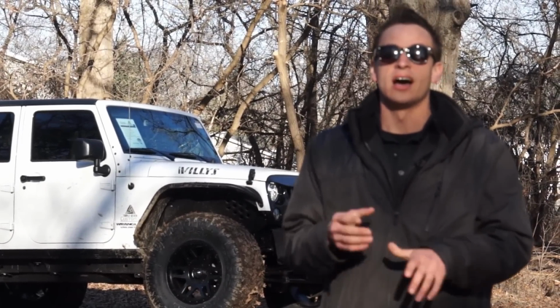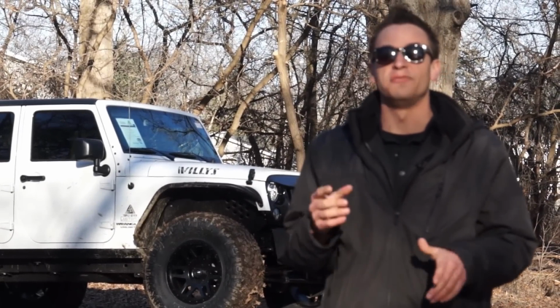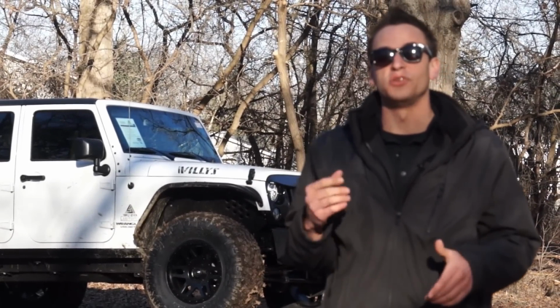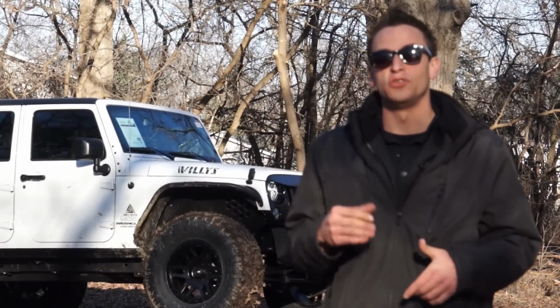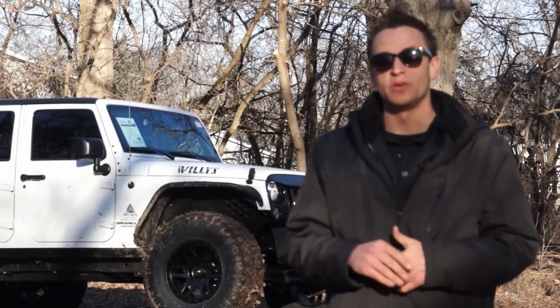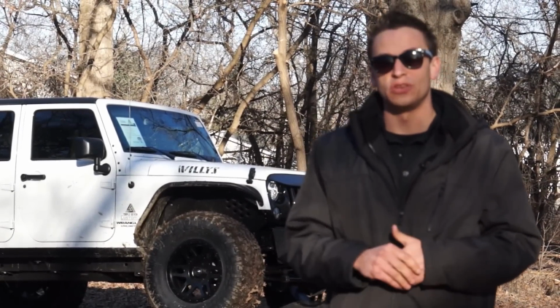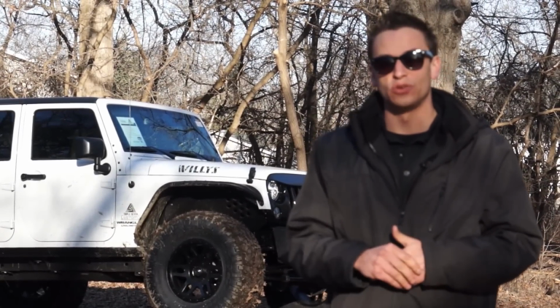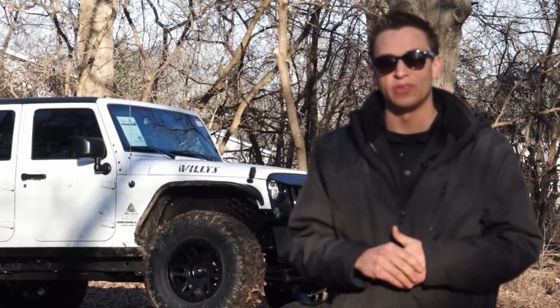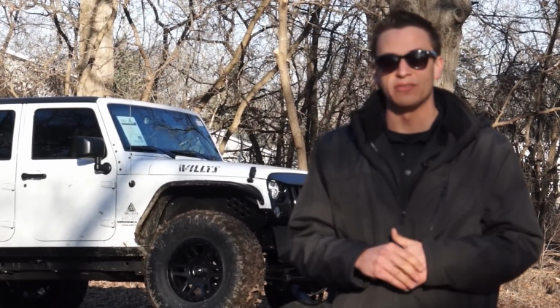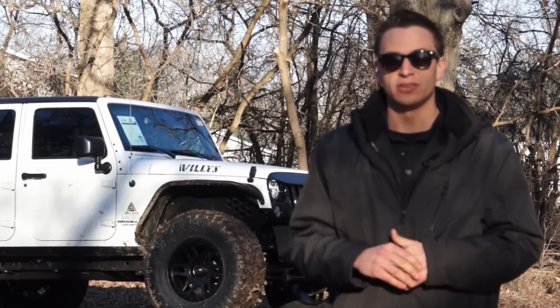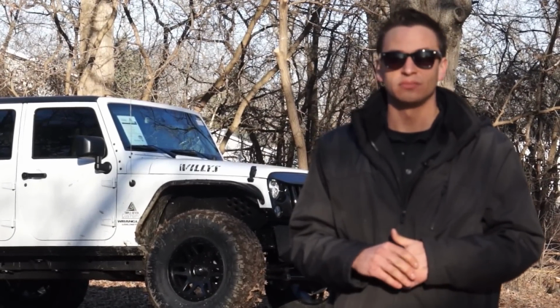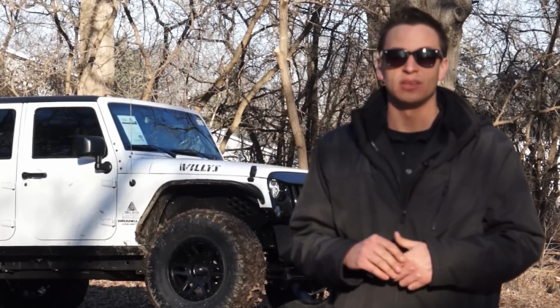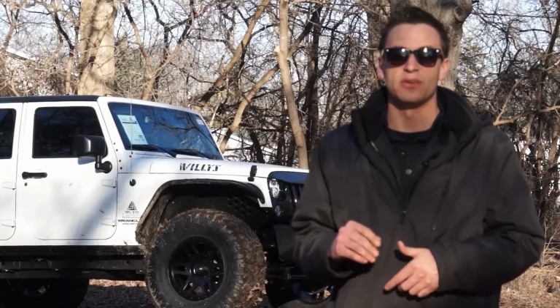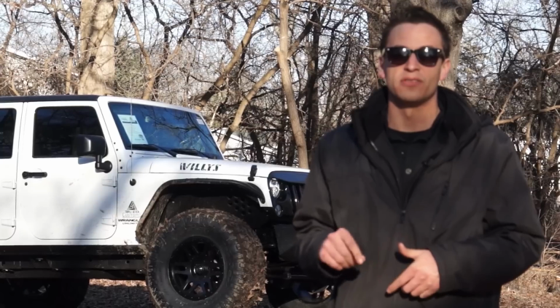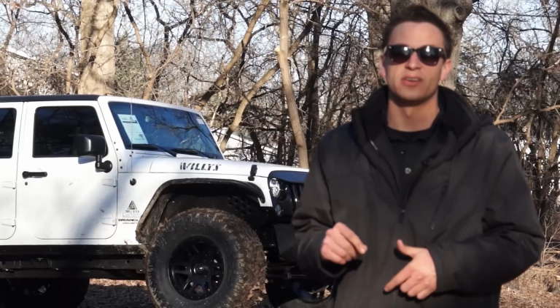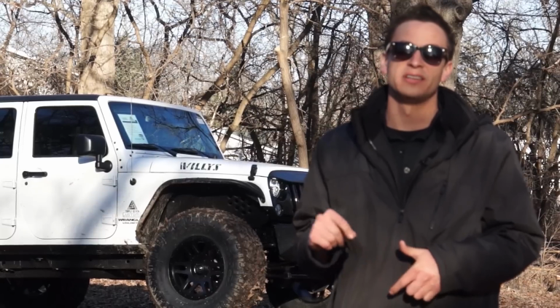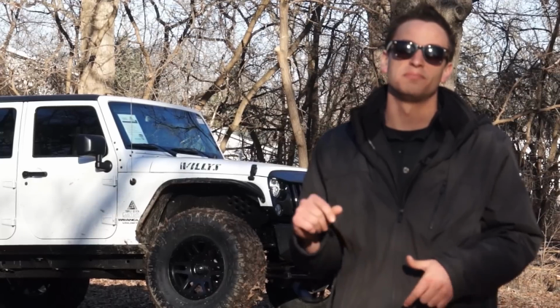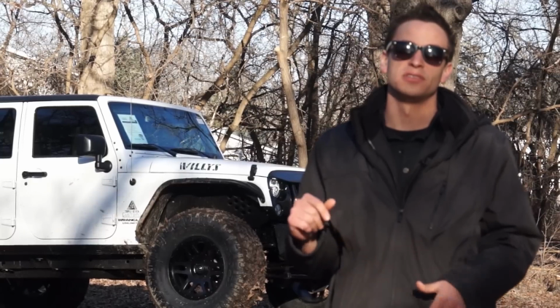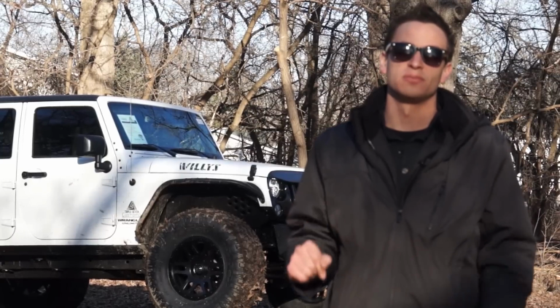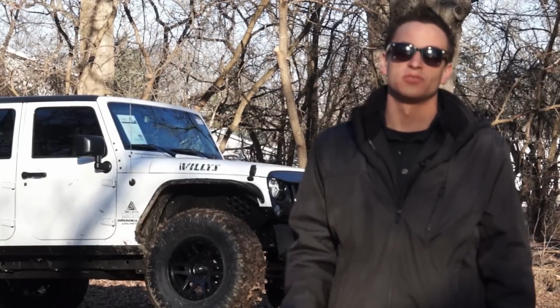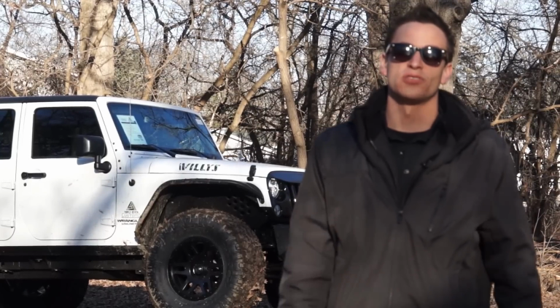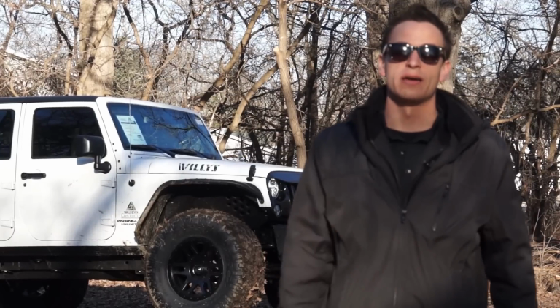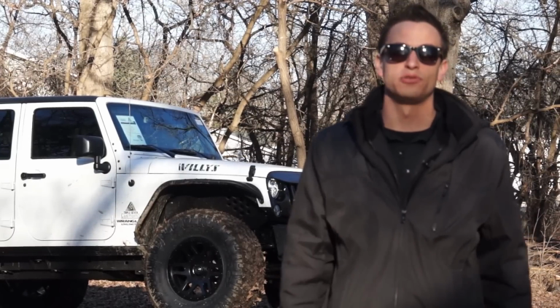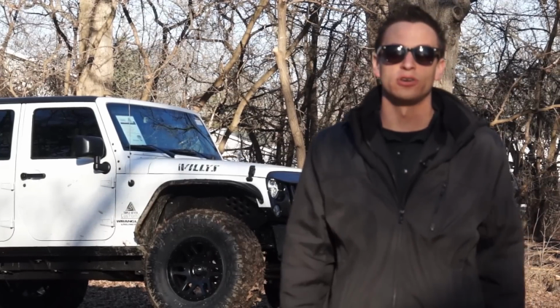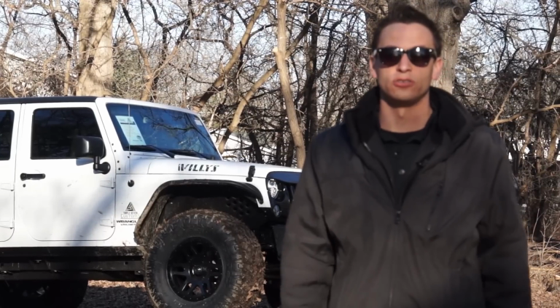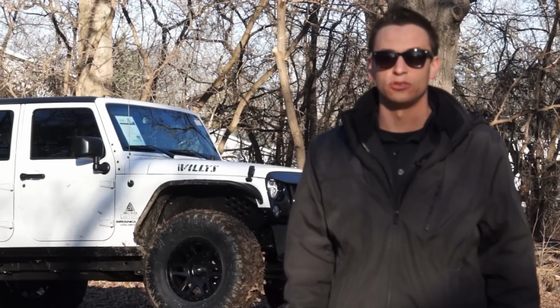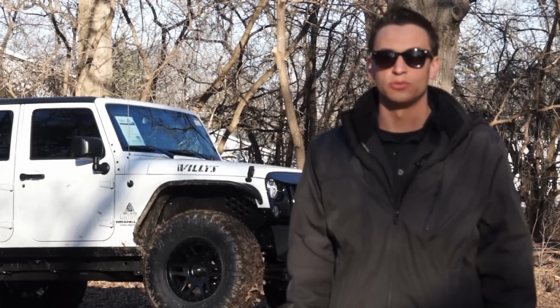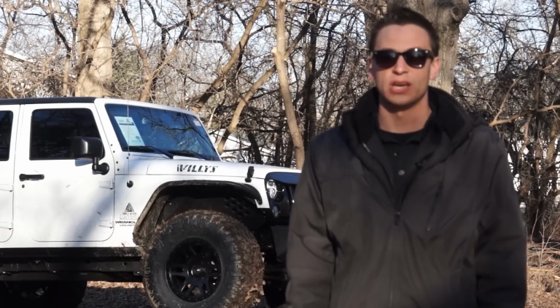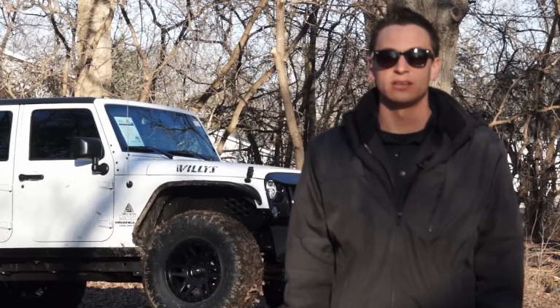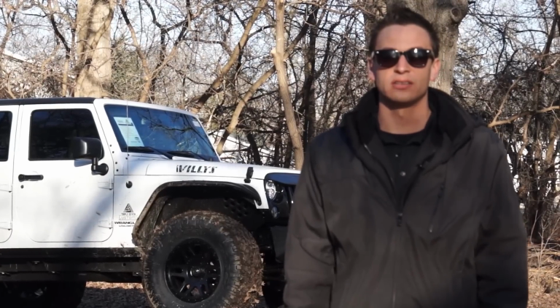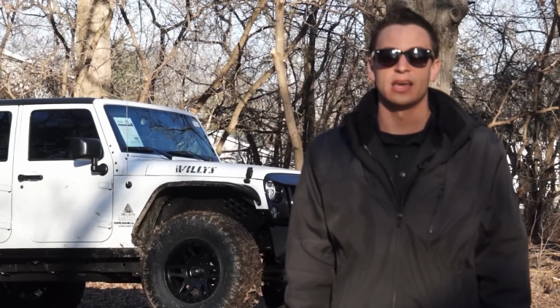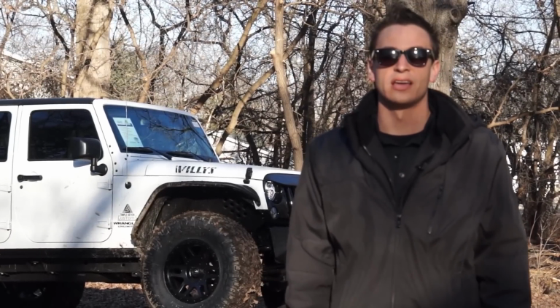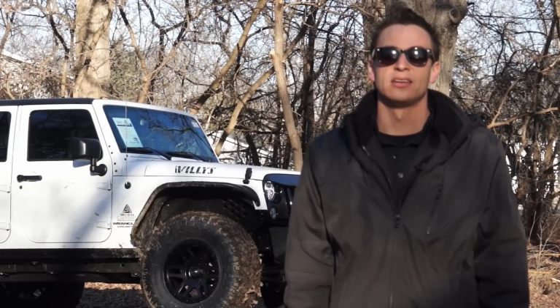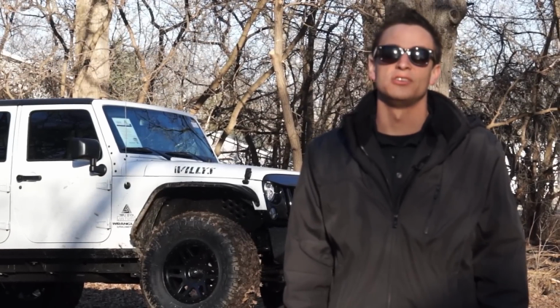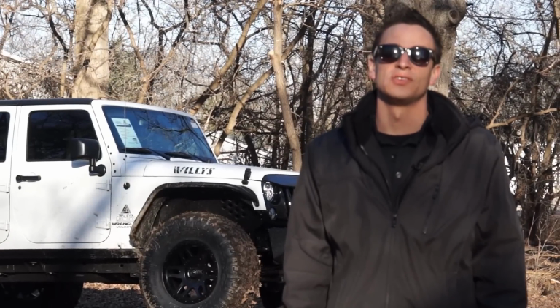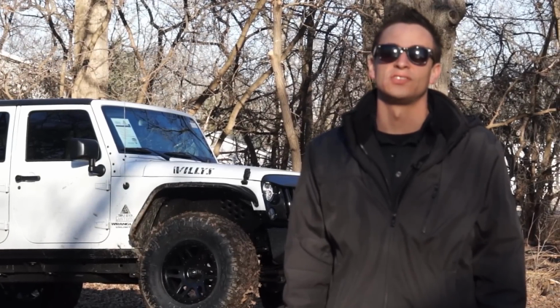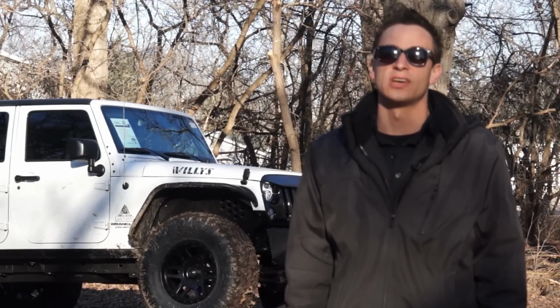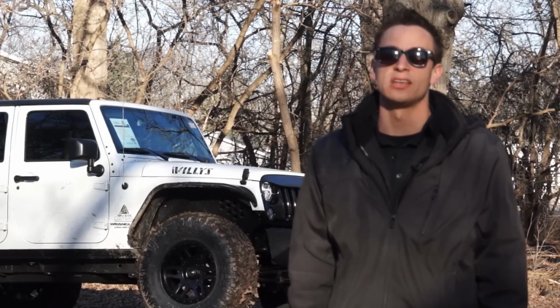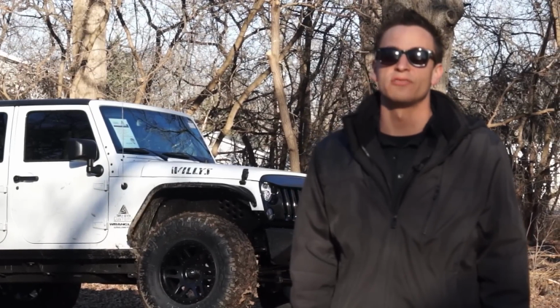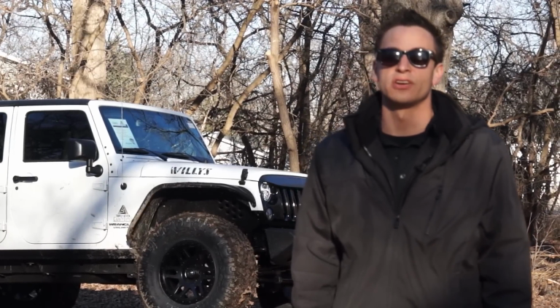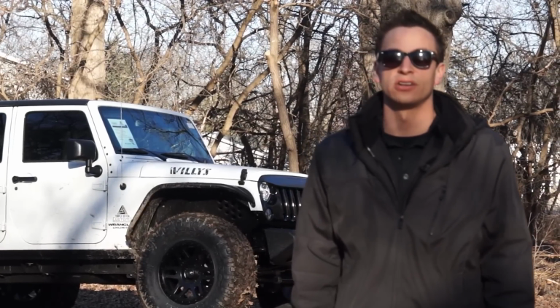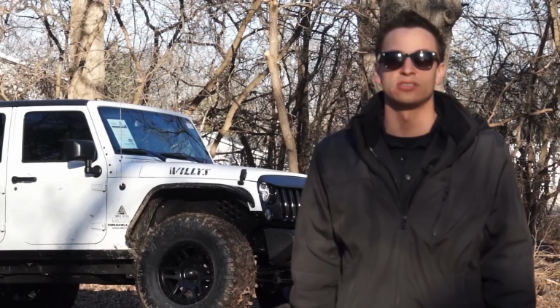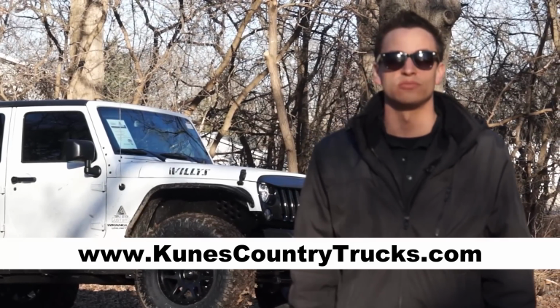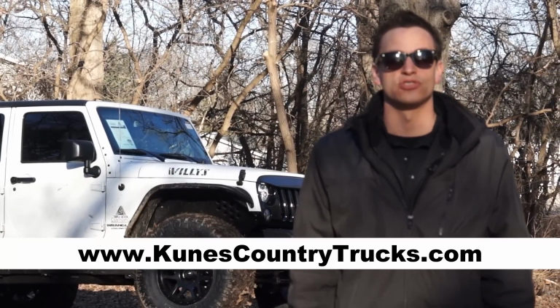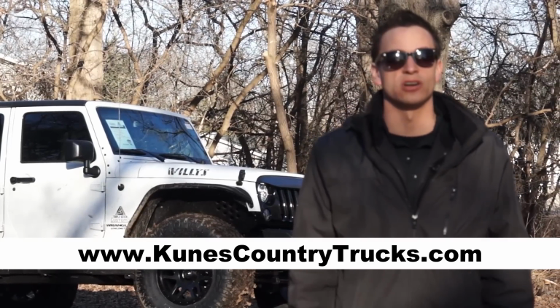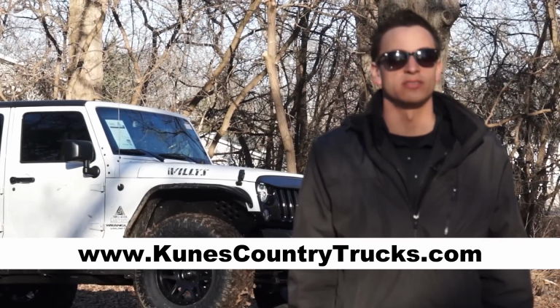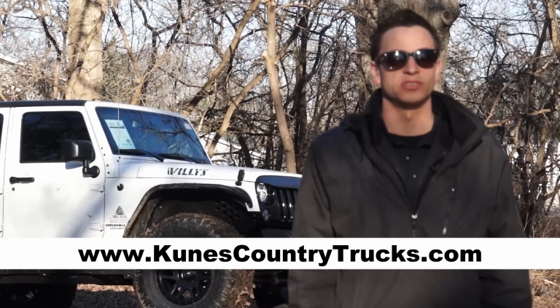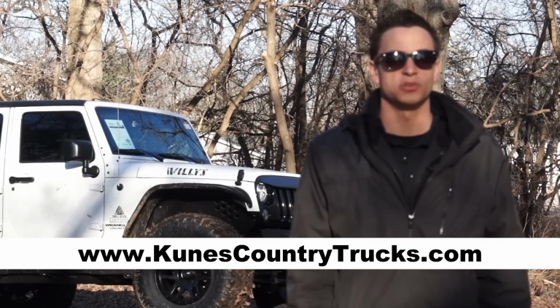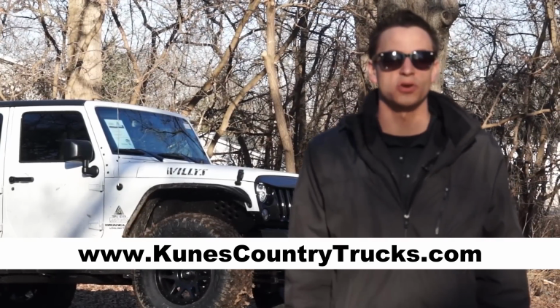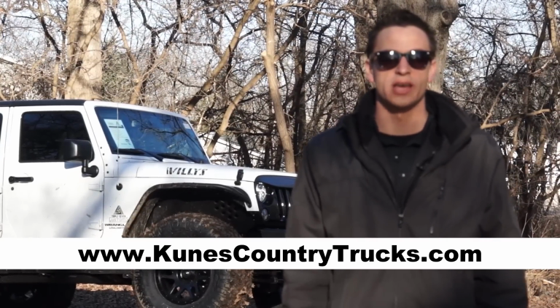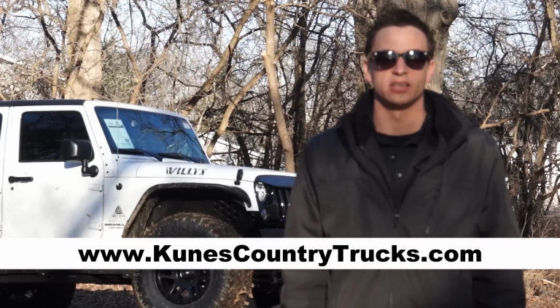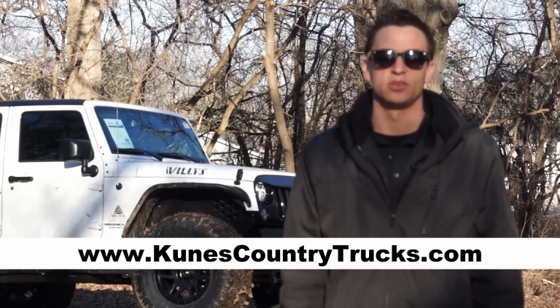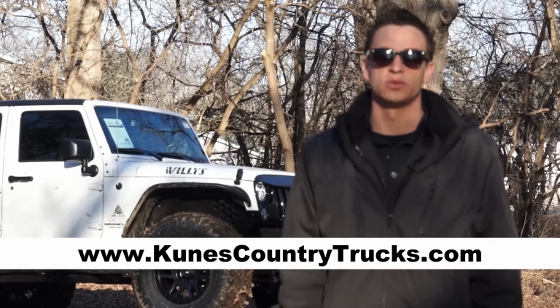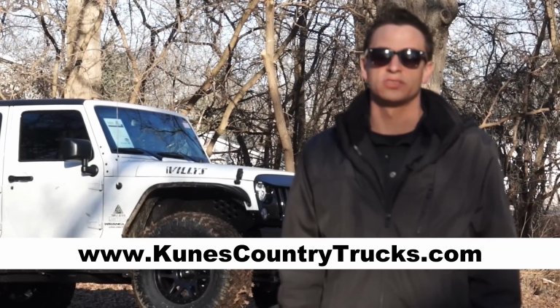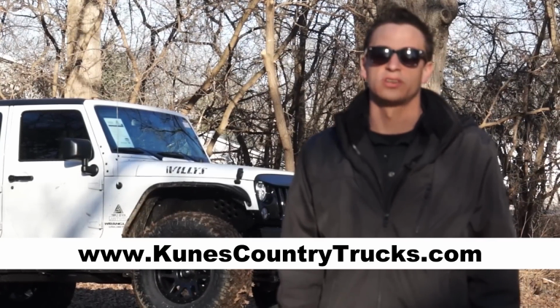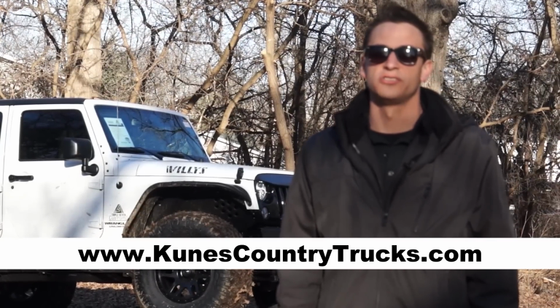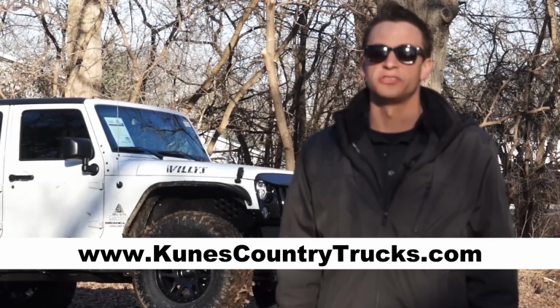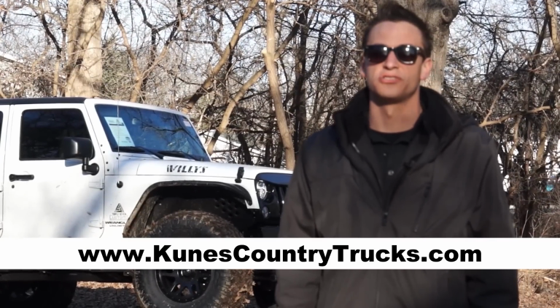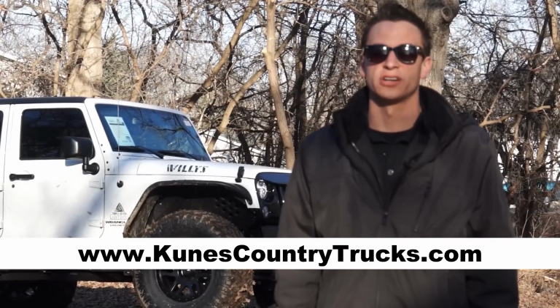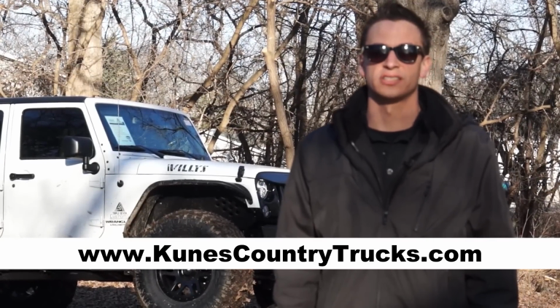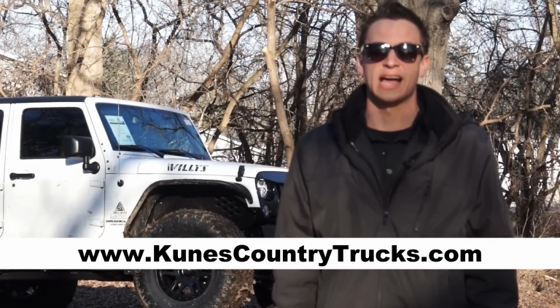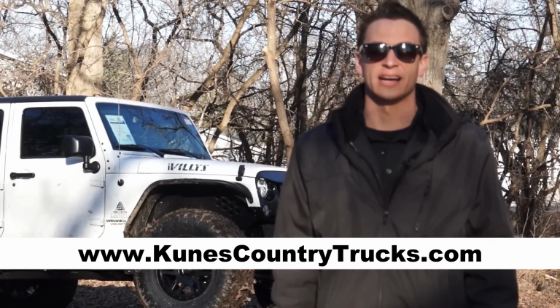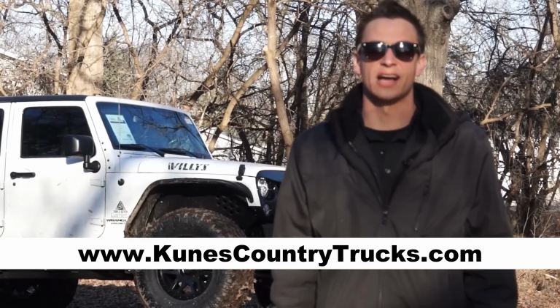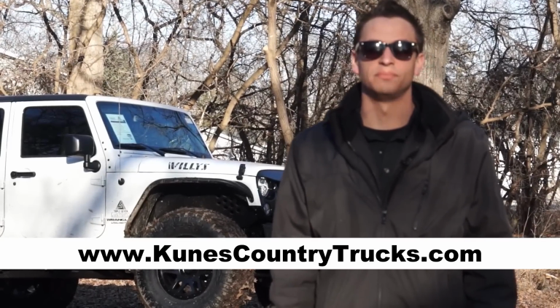If you could do me a huge favor, if you haven't already, please subscribe to our YouTube channel, and you can see any of our custom truck inventory at kuniscountrytrucks.com.